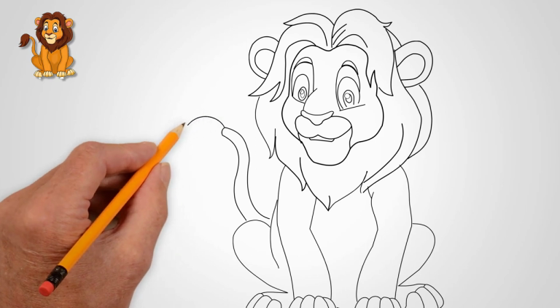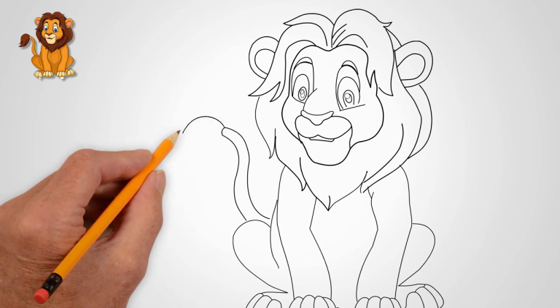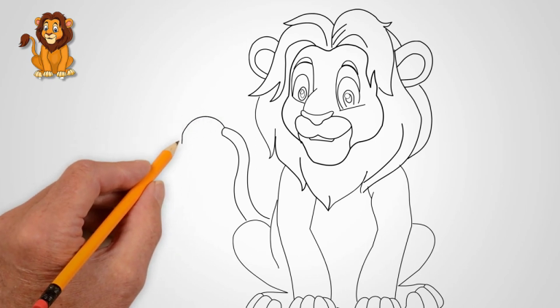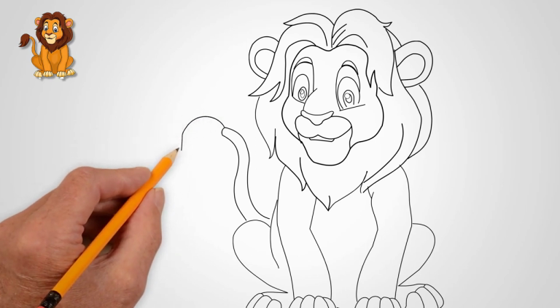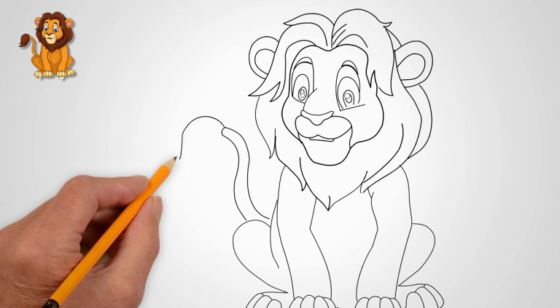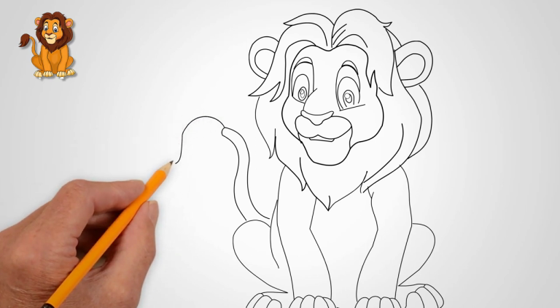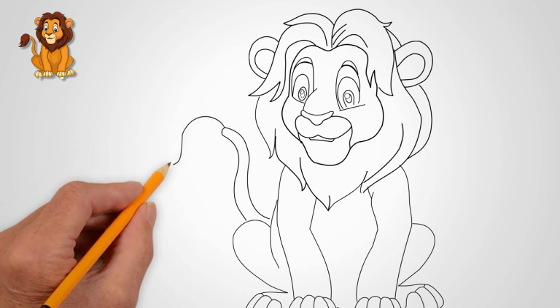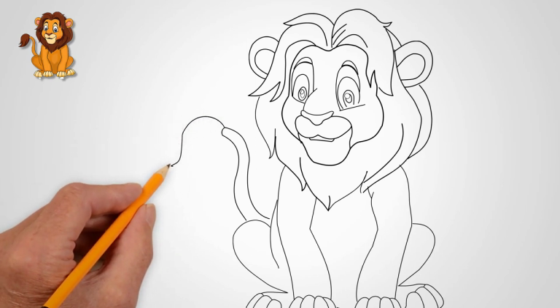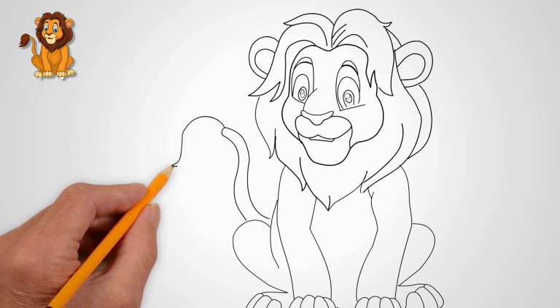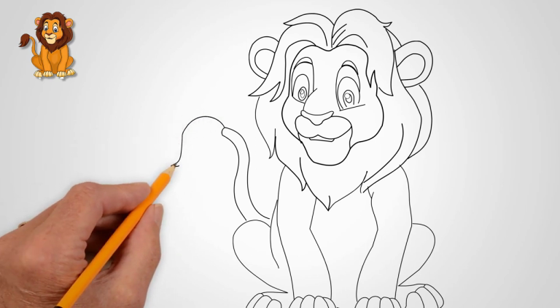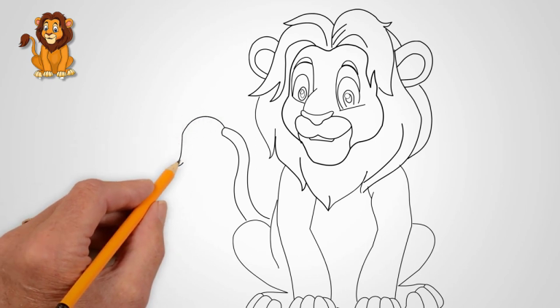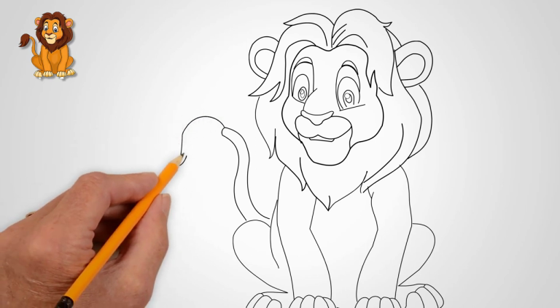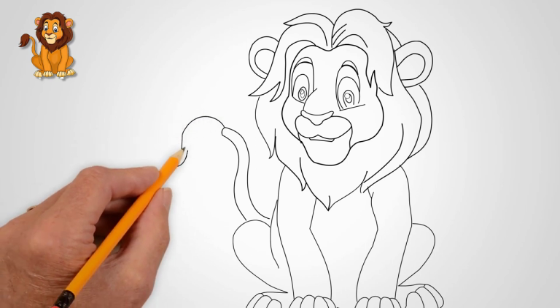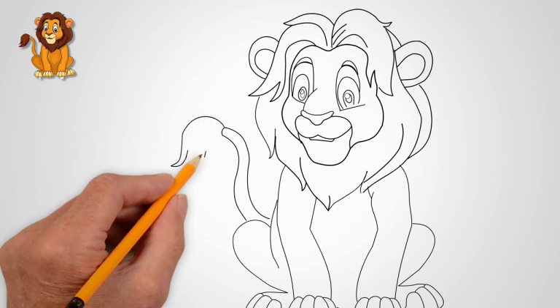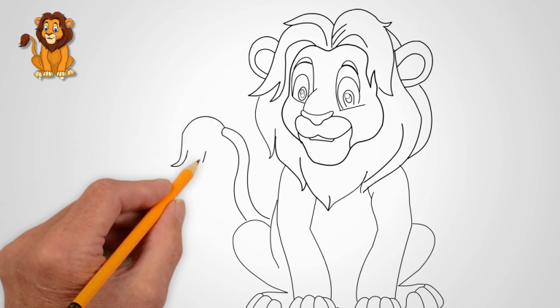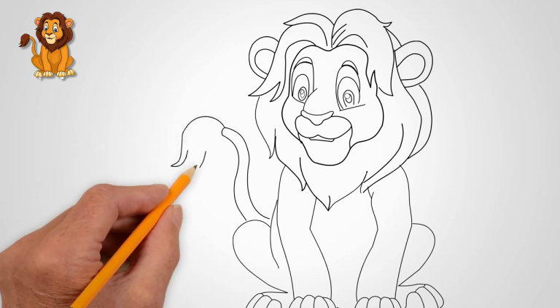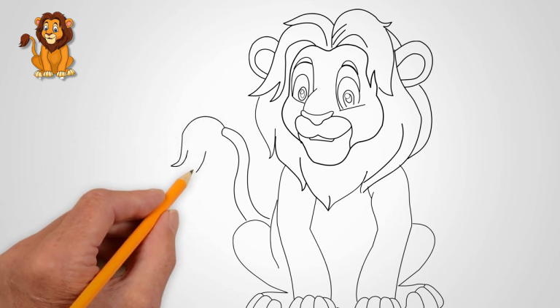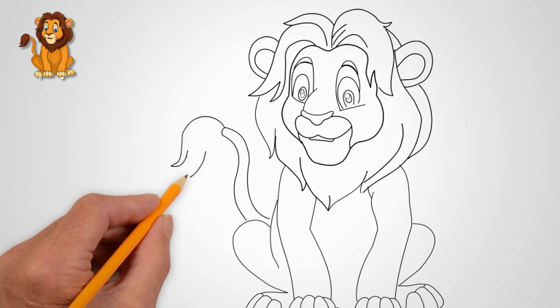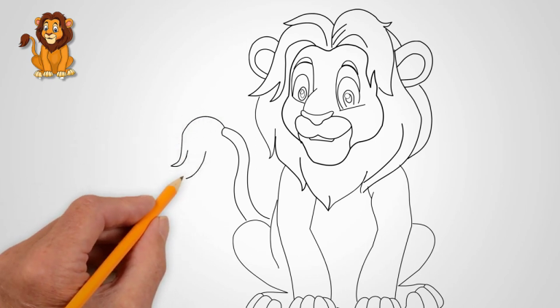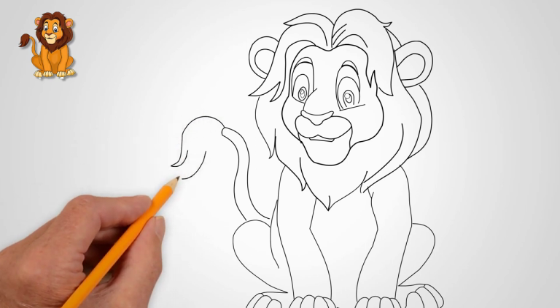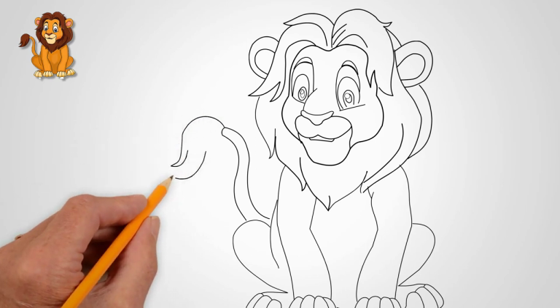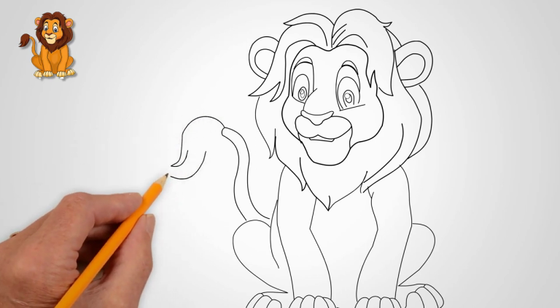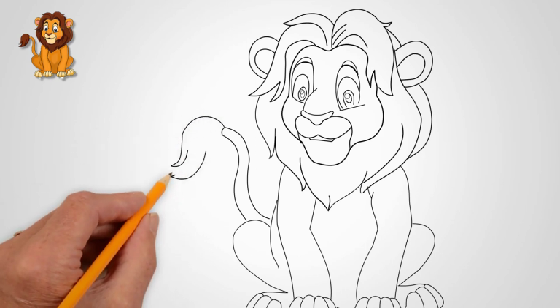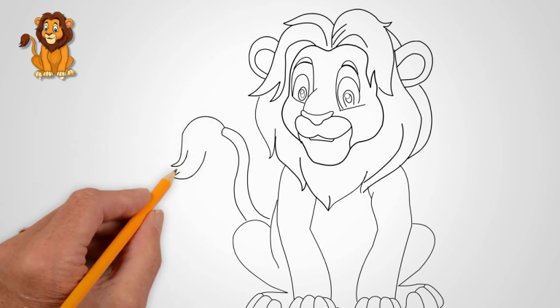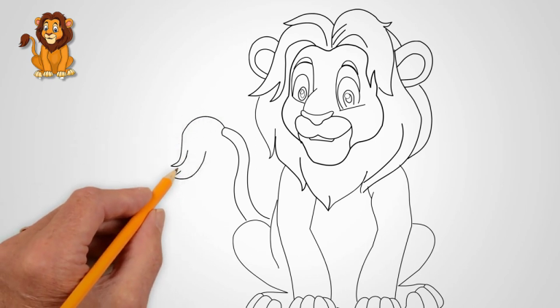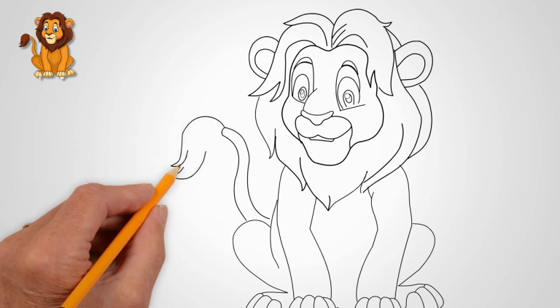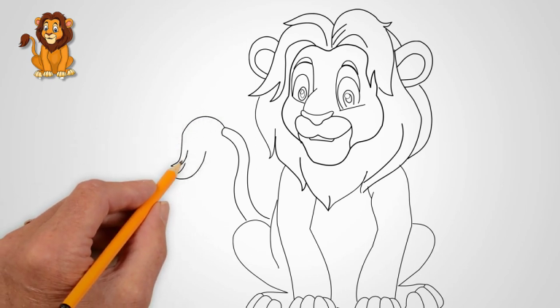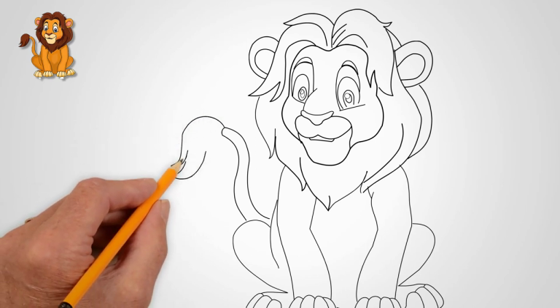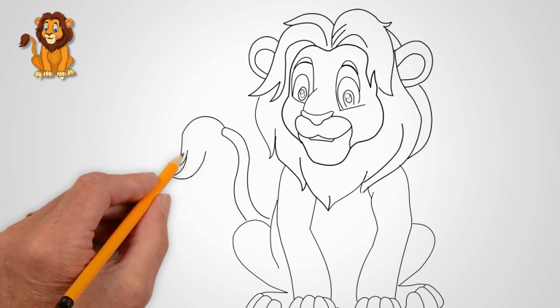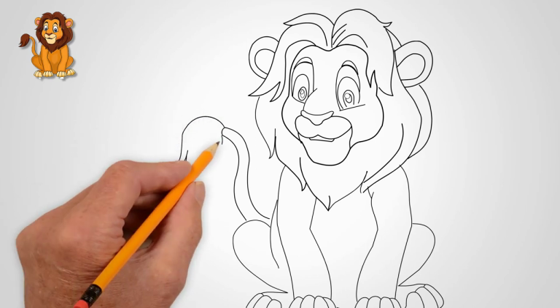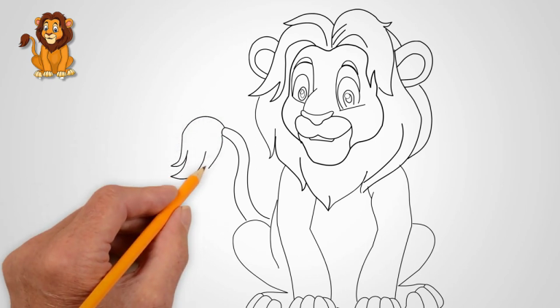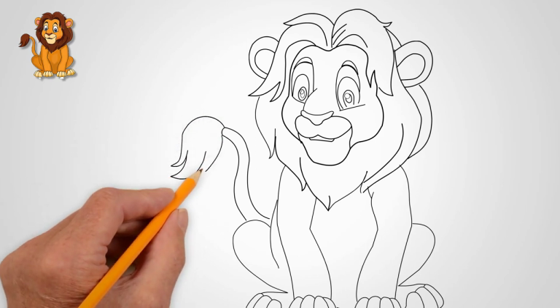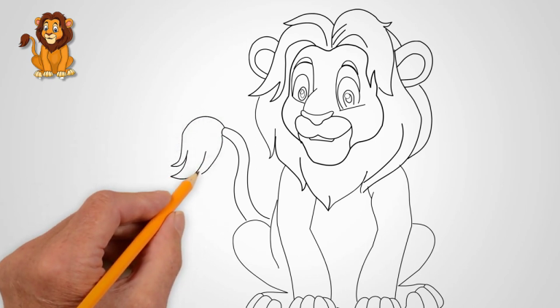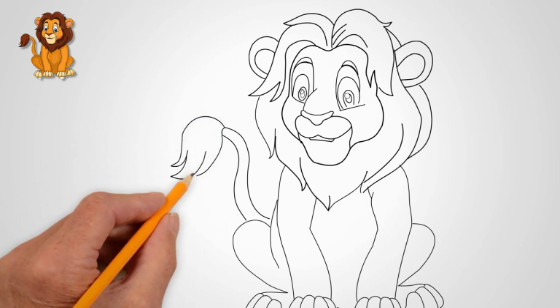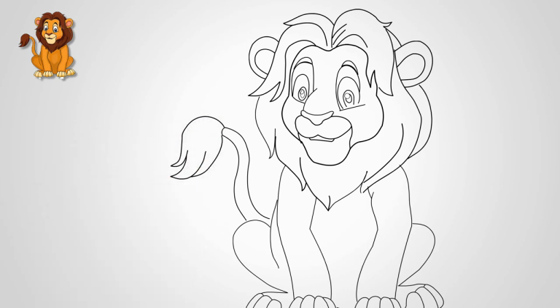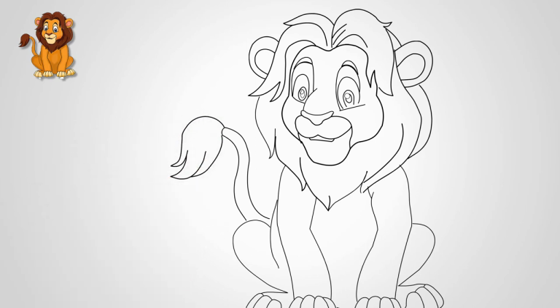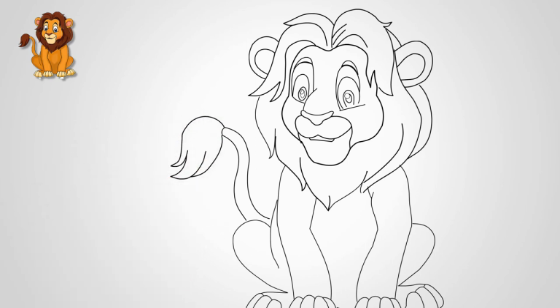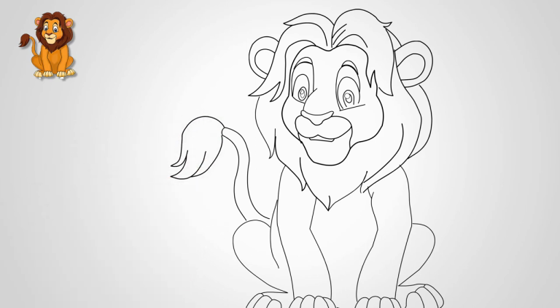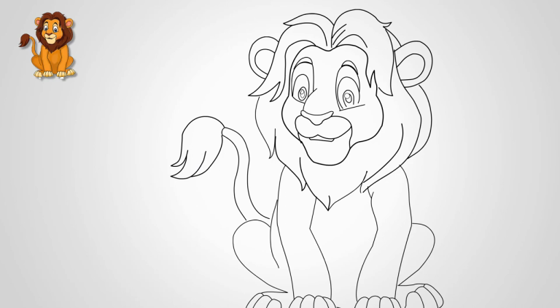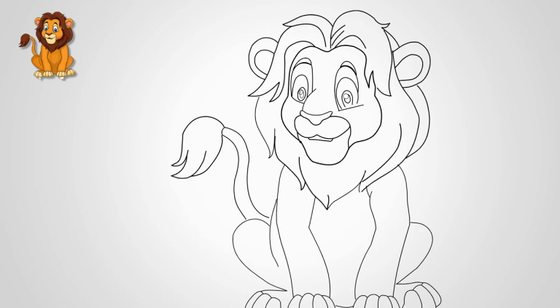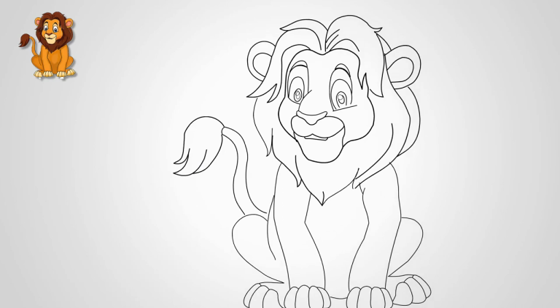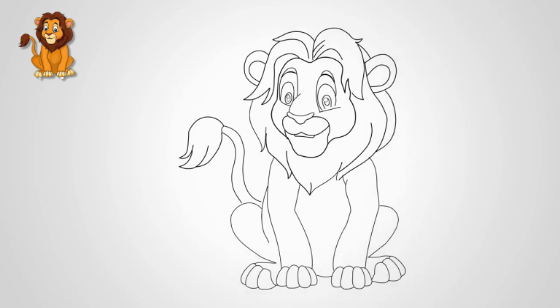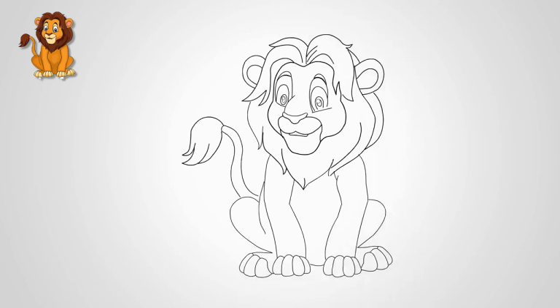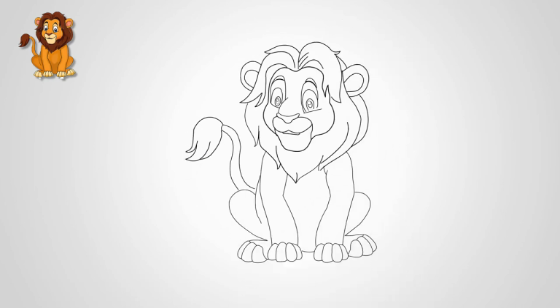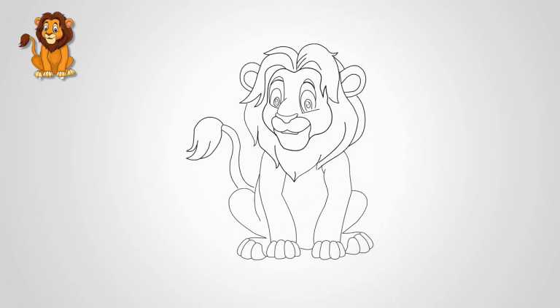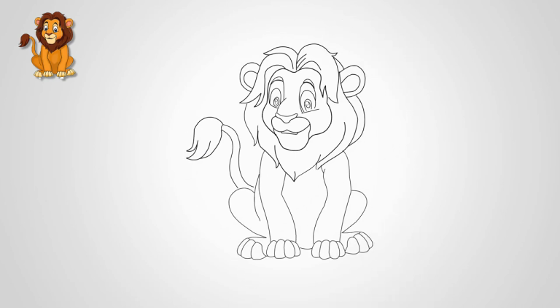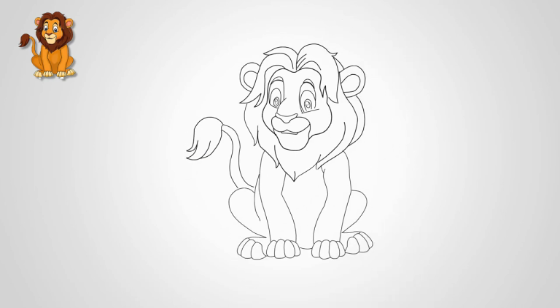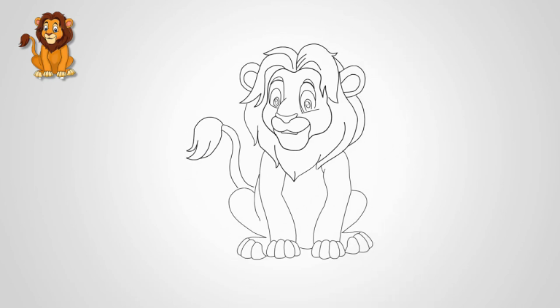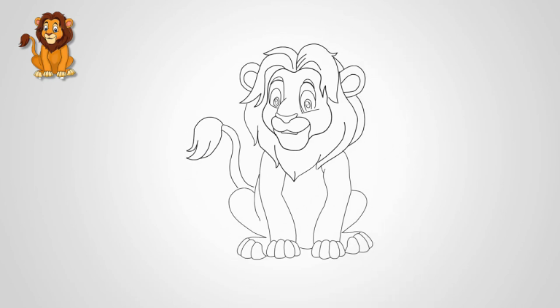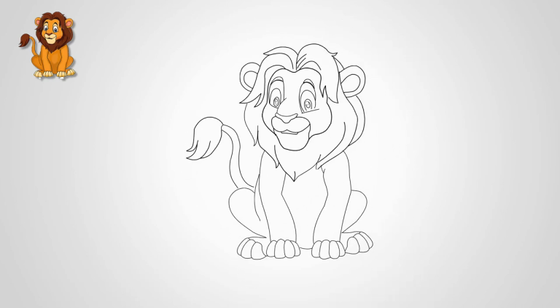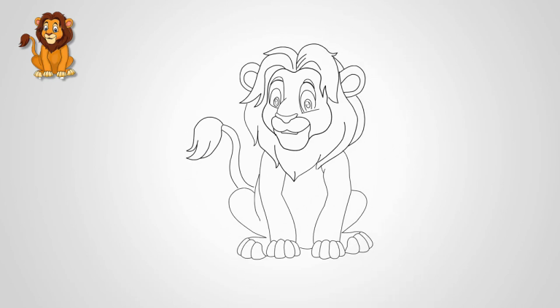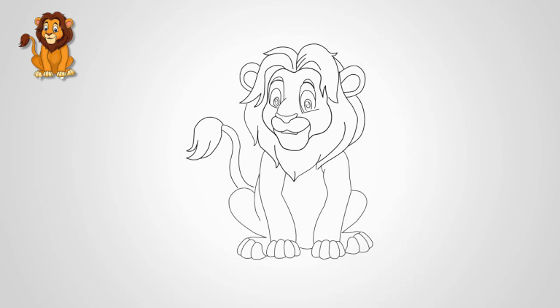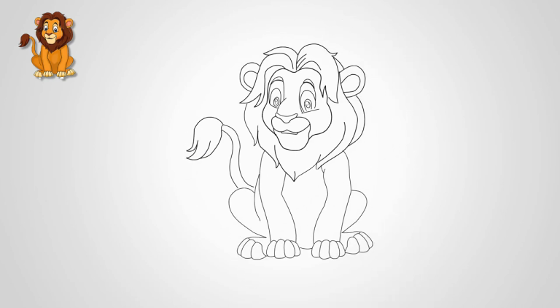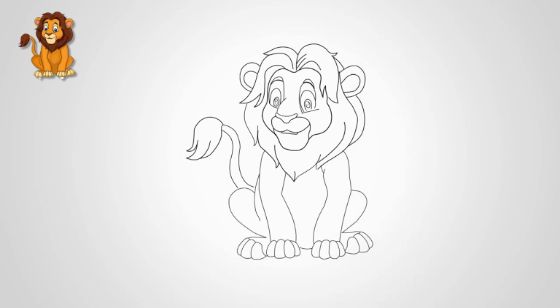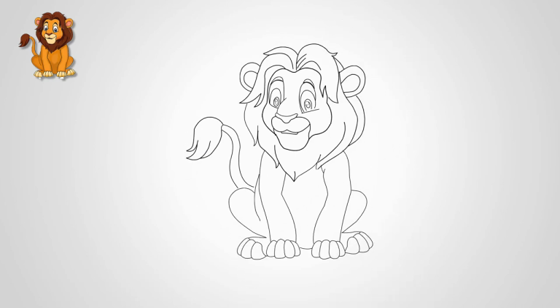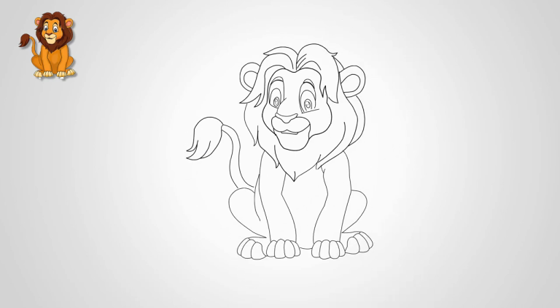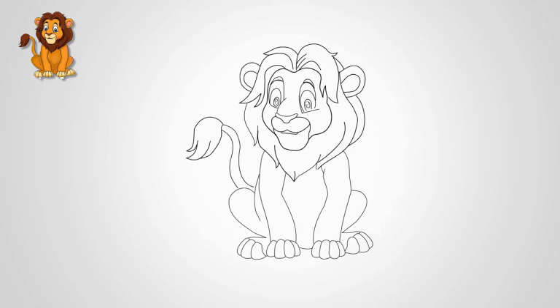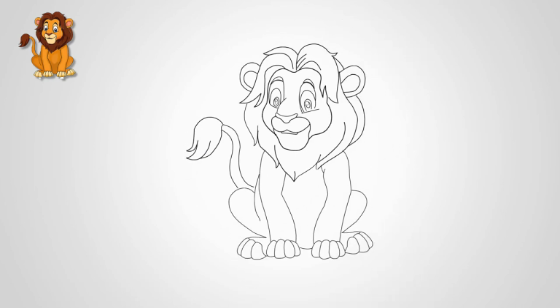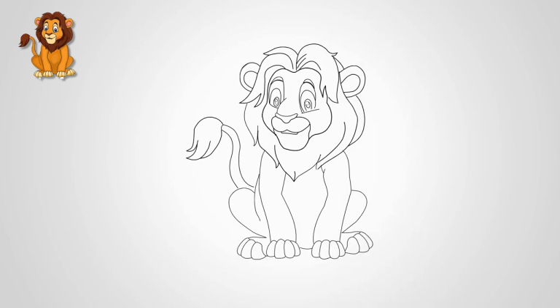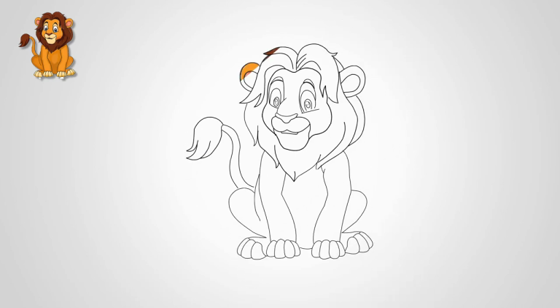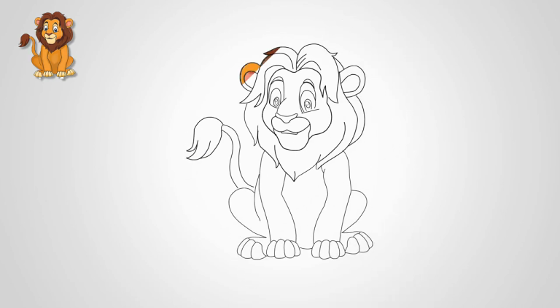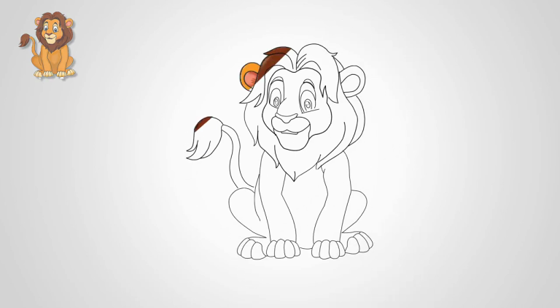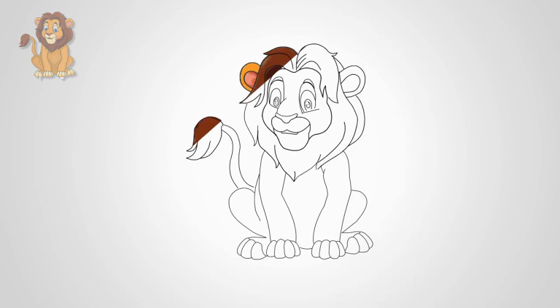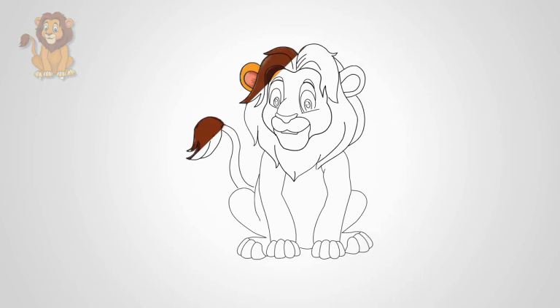Let's paint the lion. See what colors should be used to draw a lion. We paint the lion yellow, brown, and other colors.